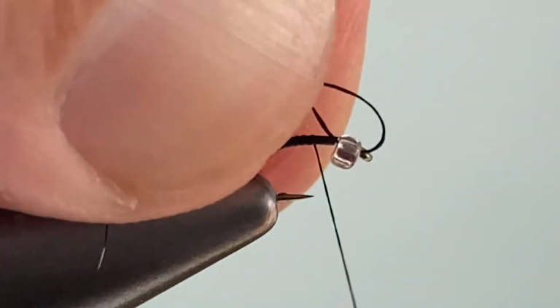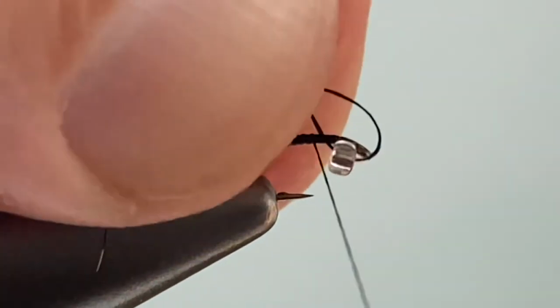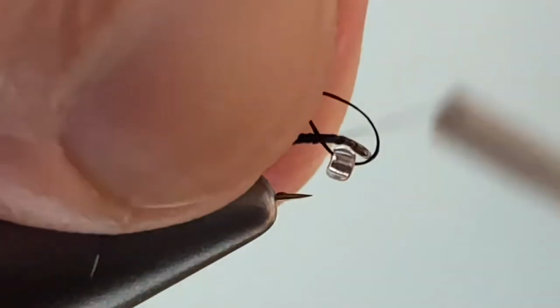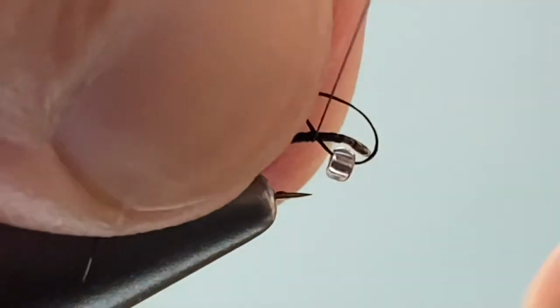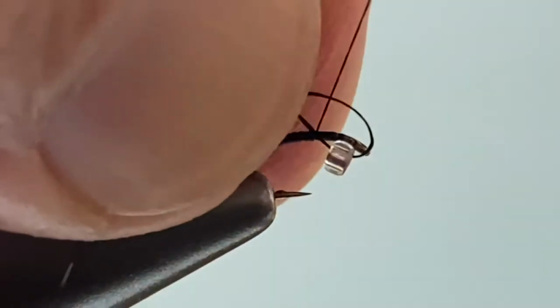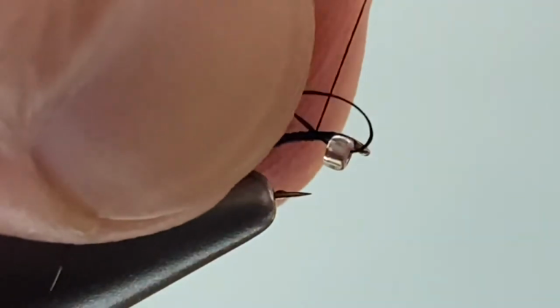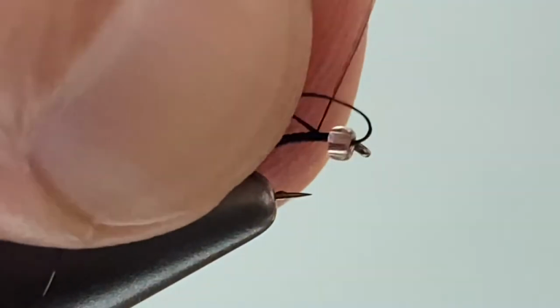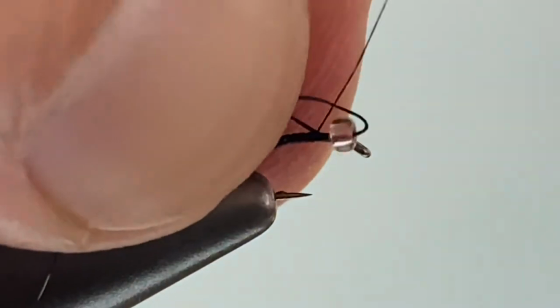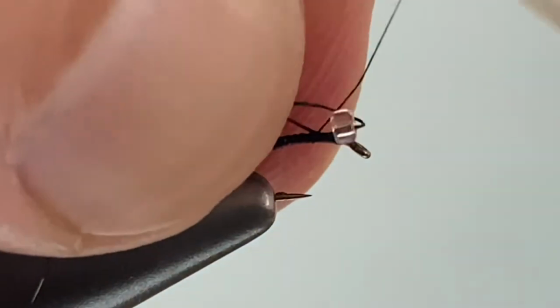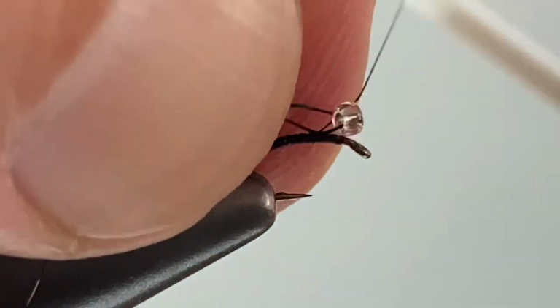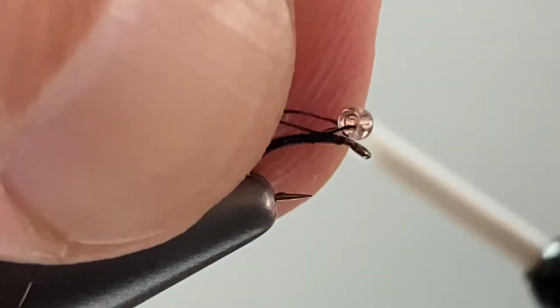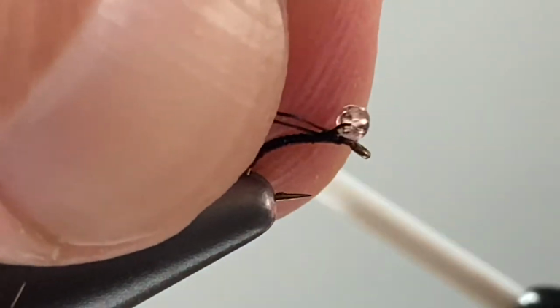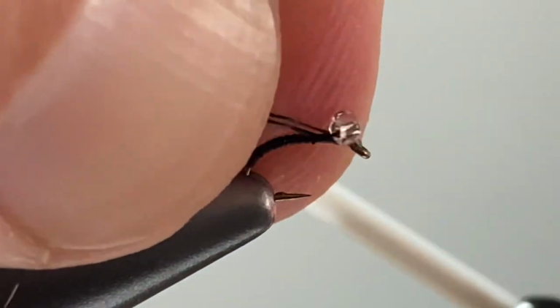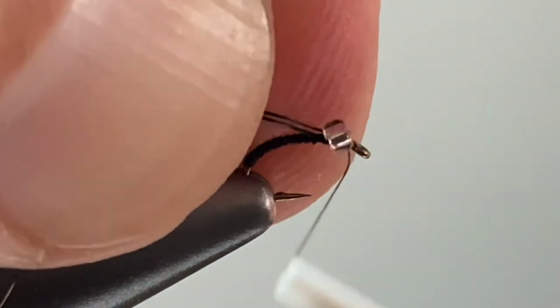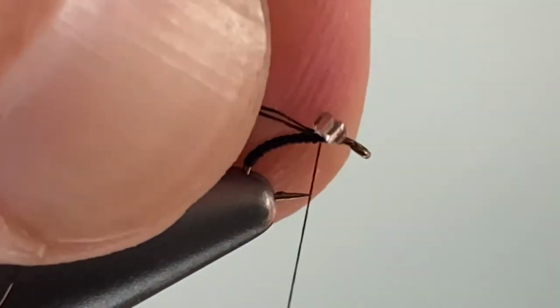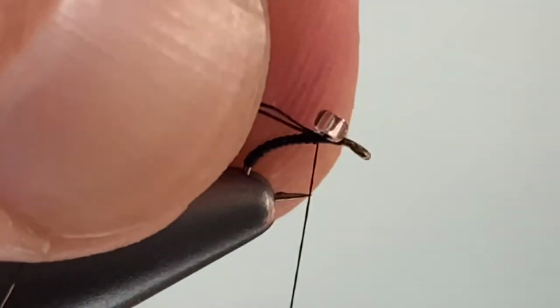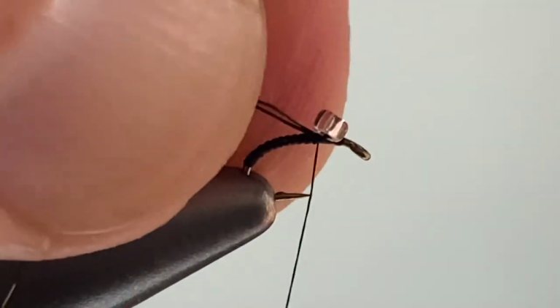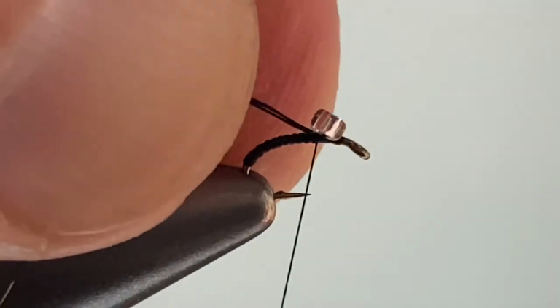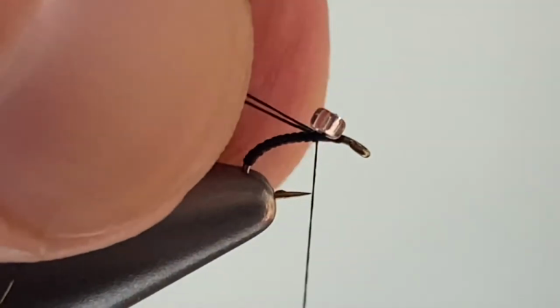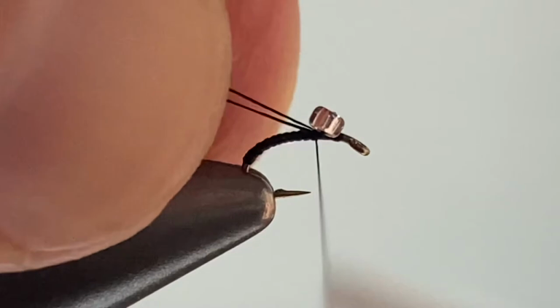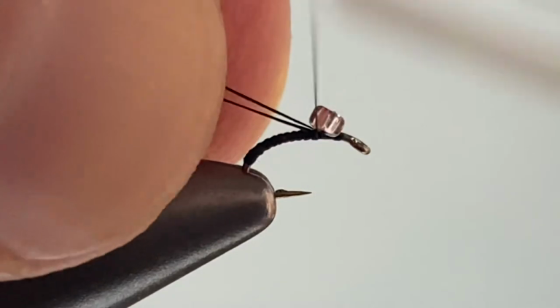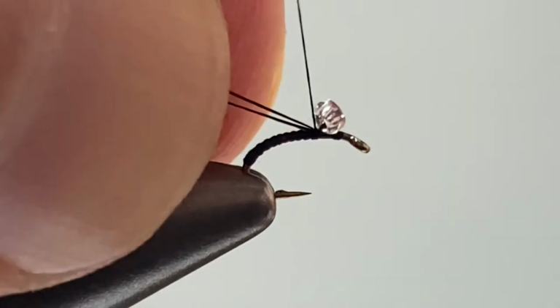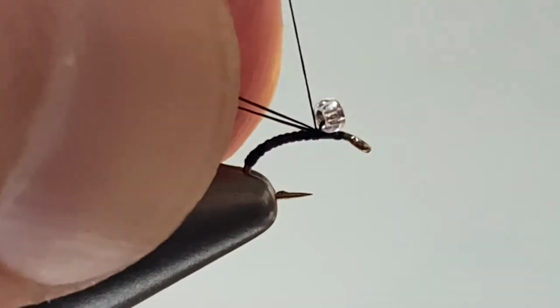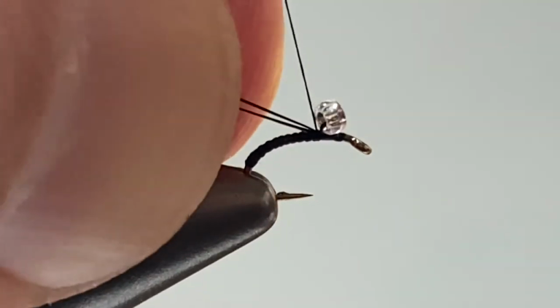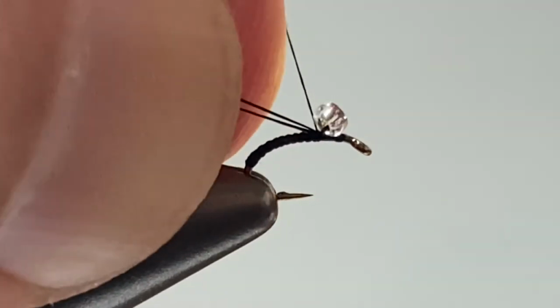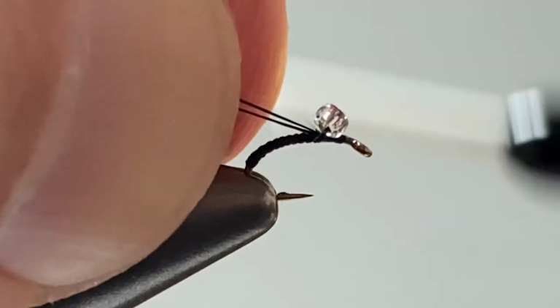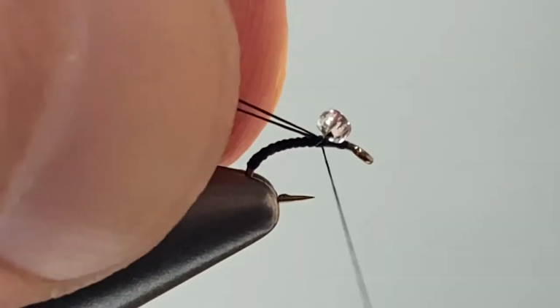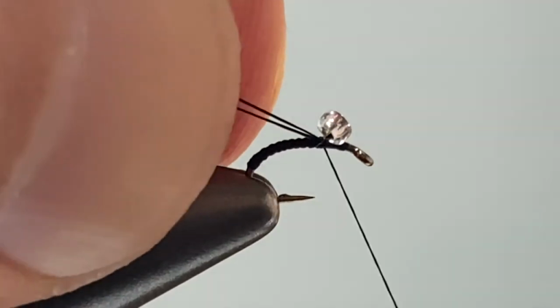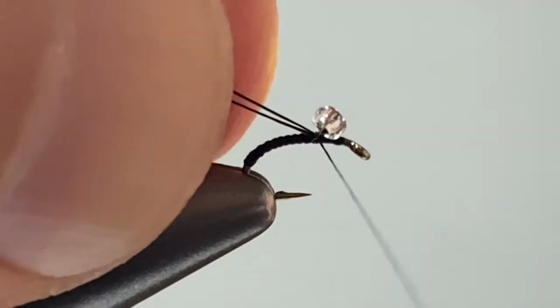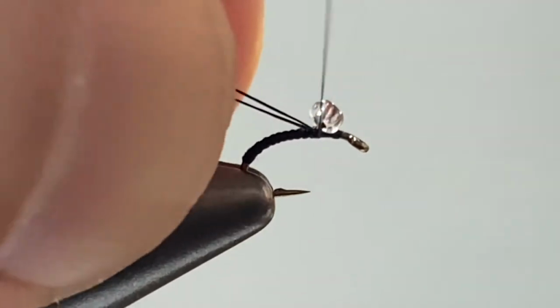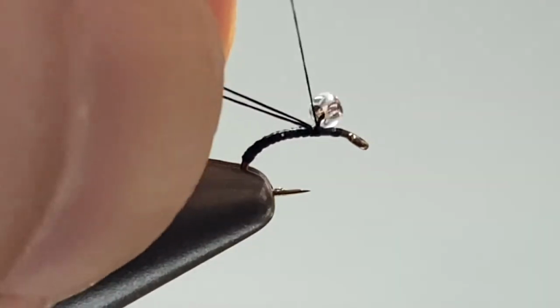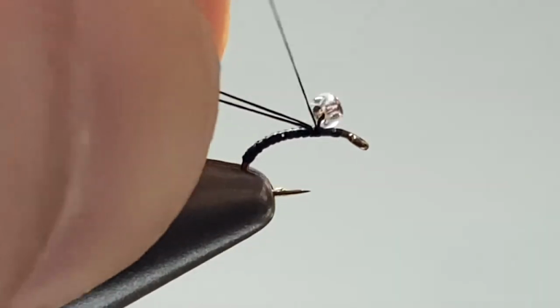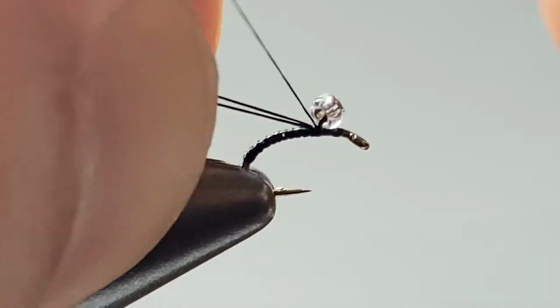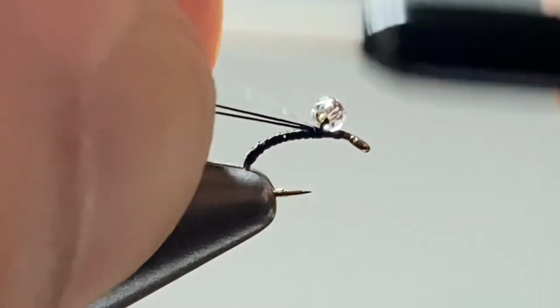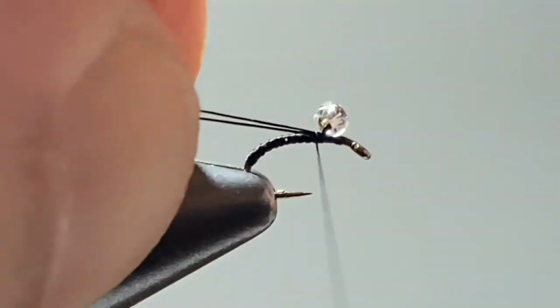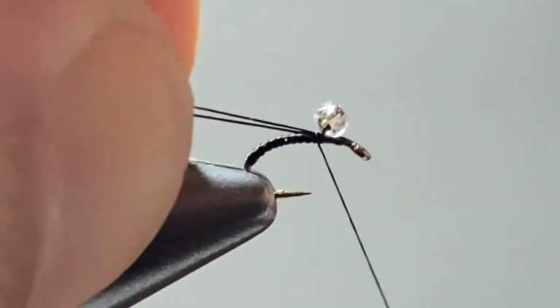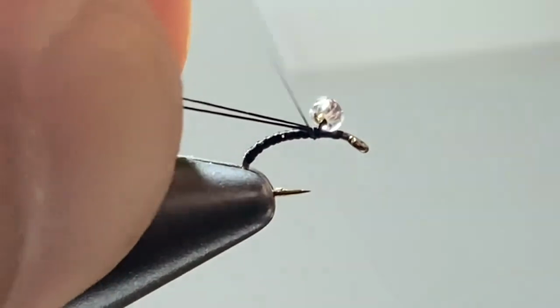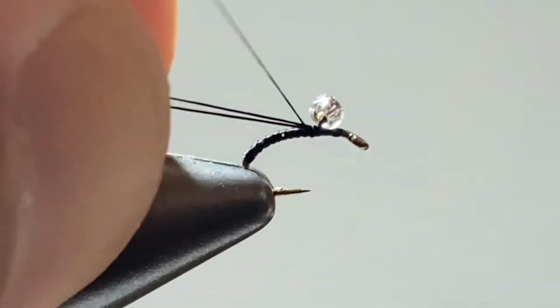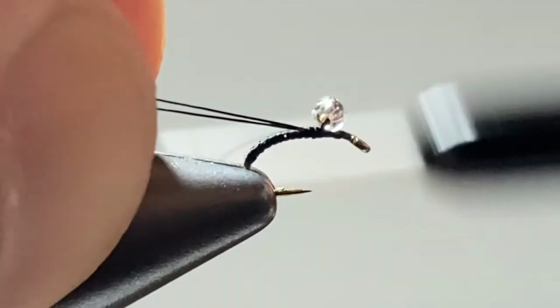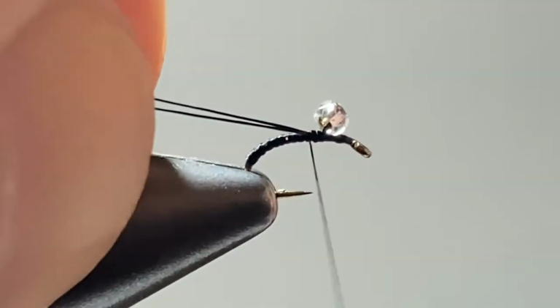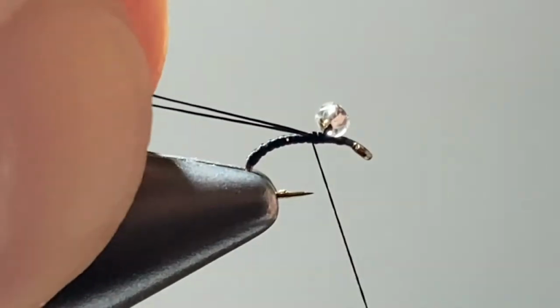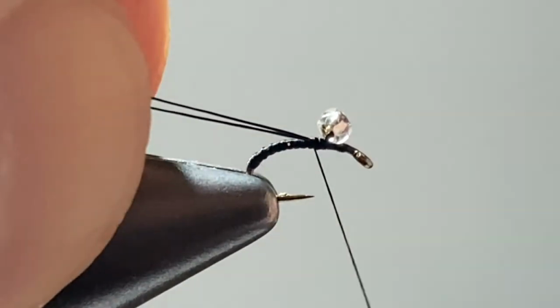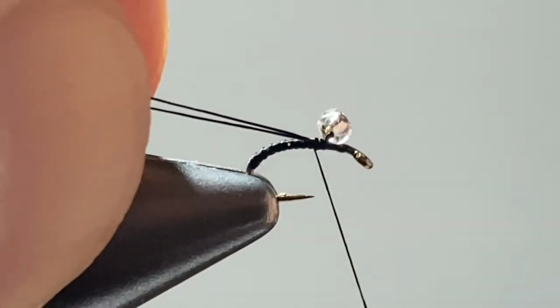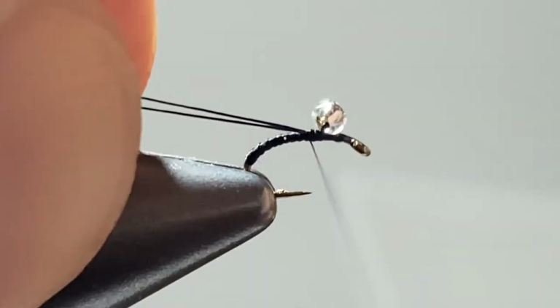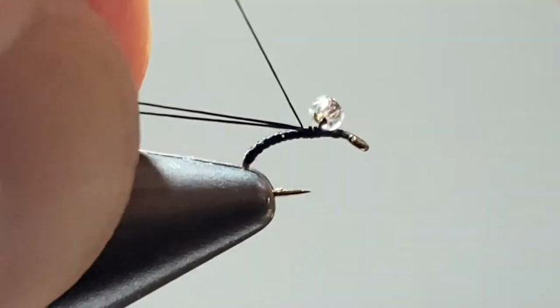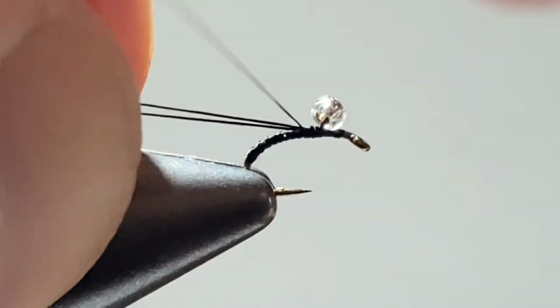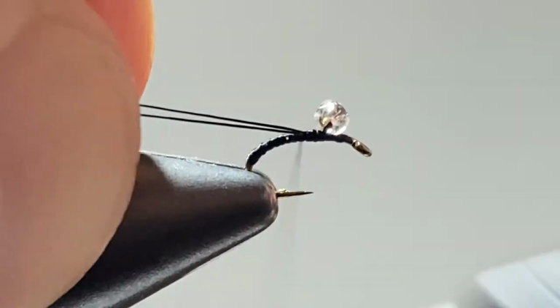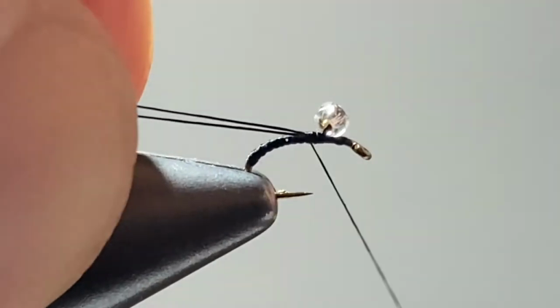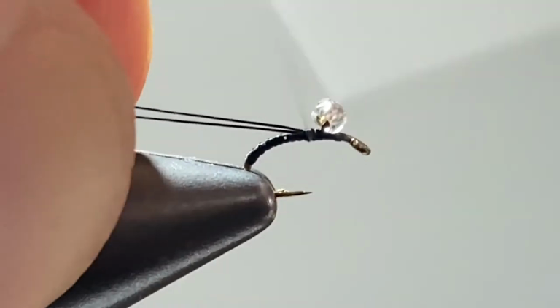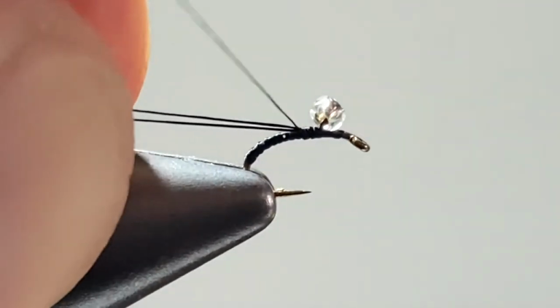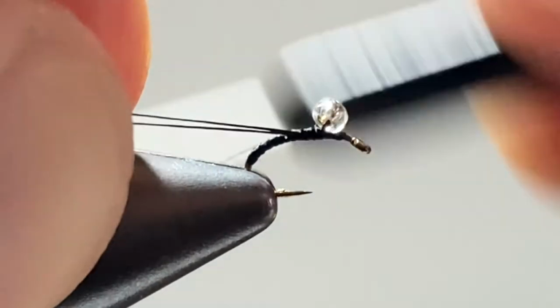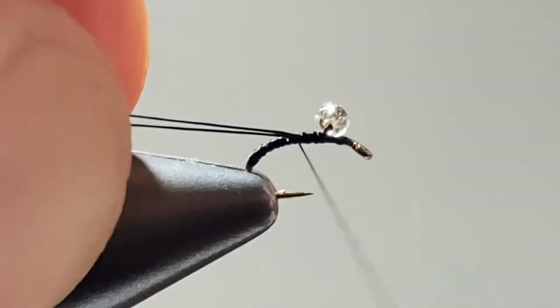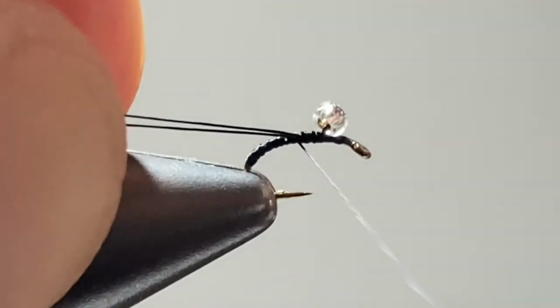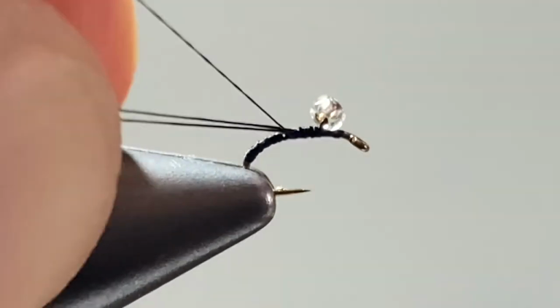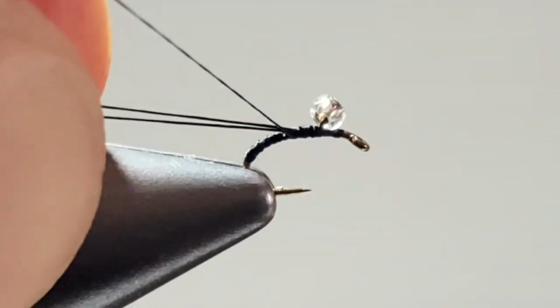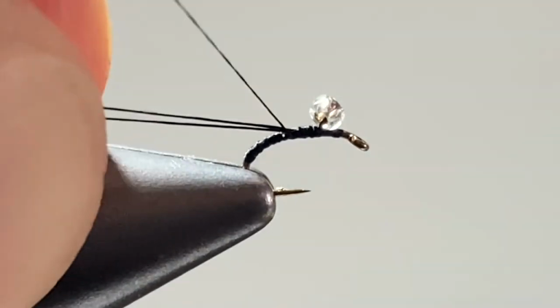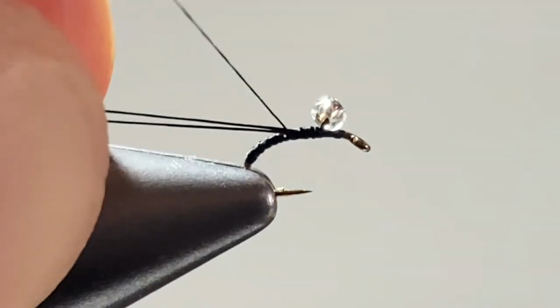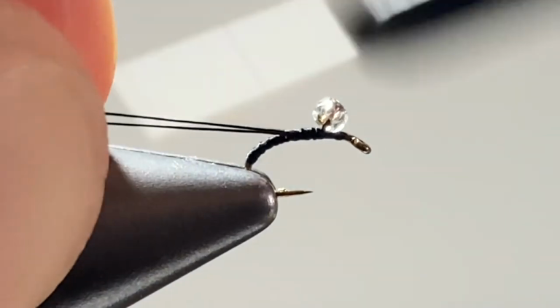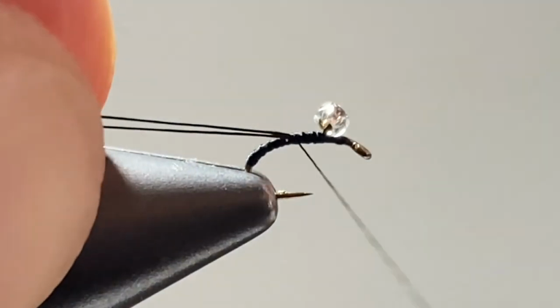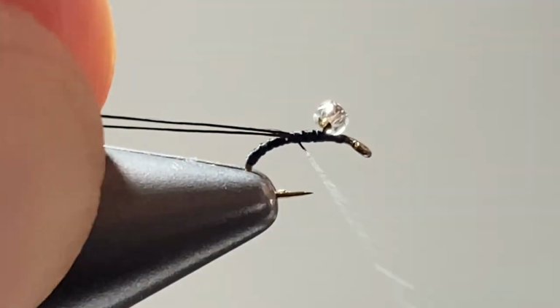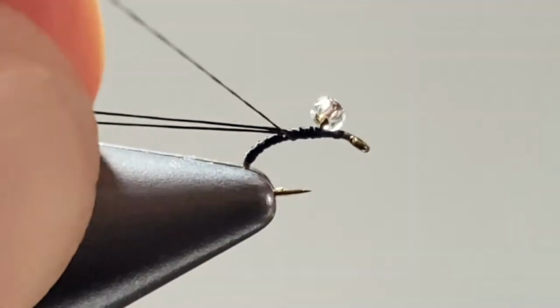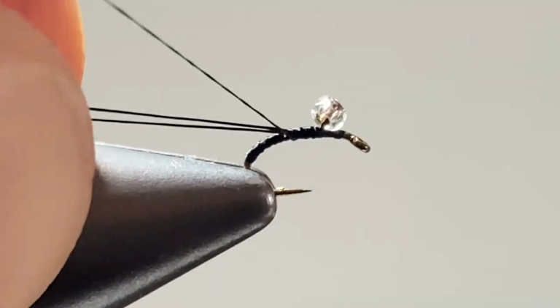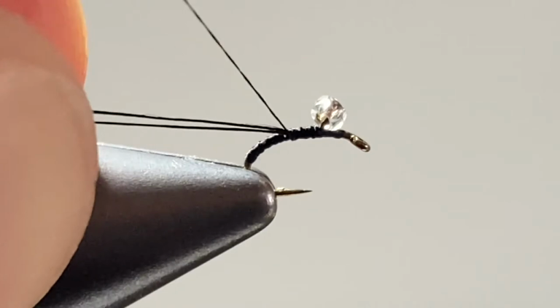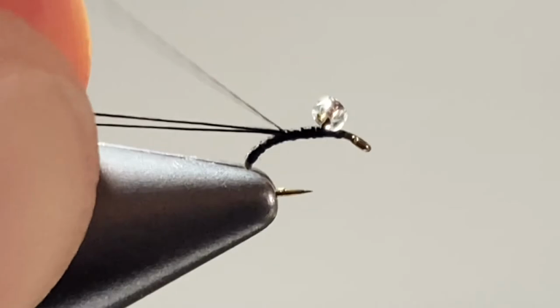Create a small loop with the thread and use a pinch wrap to hold the bead before taking thread wraps back to lock it in place.